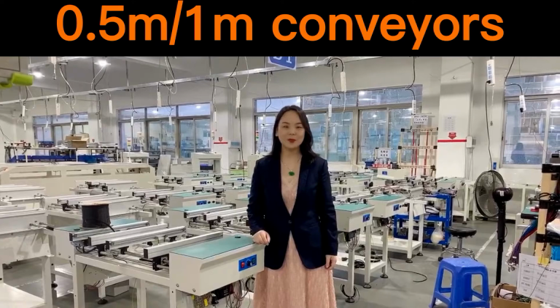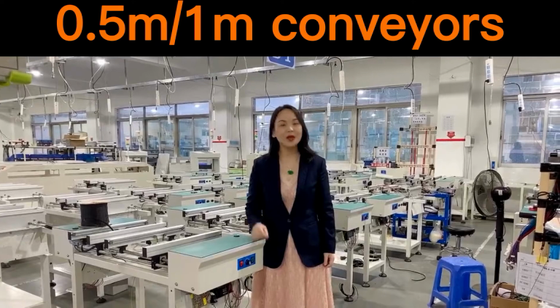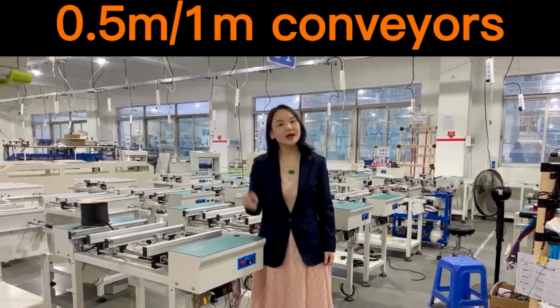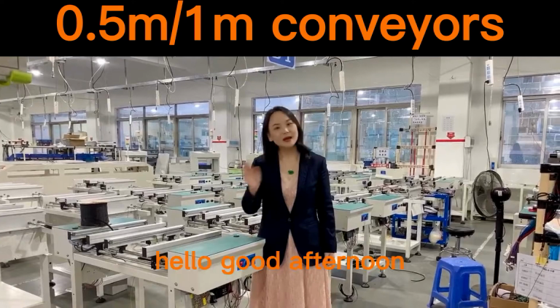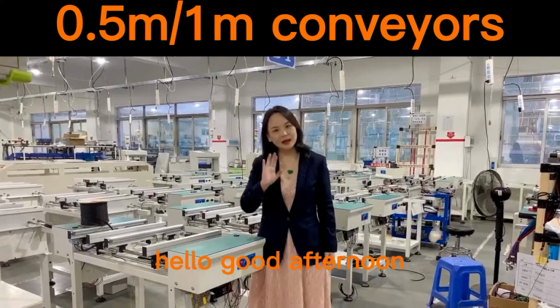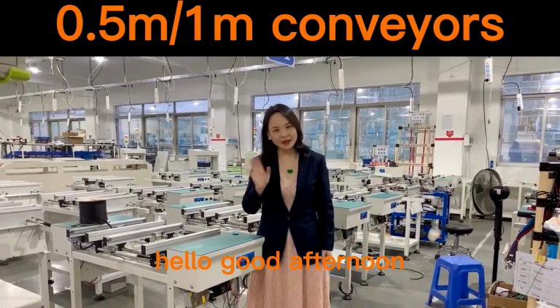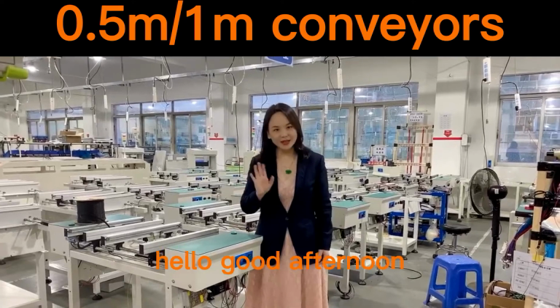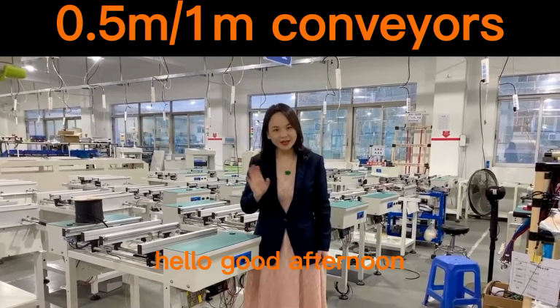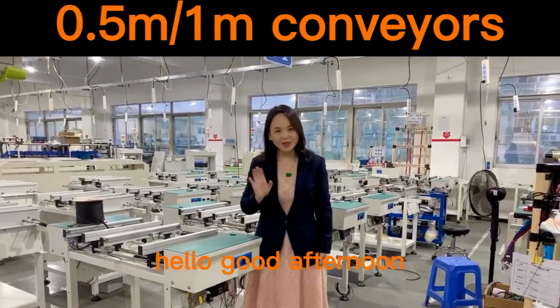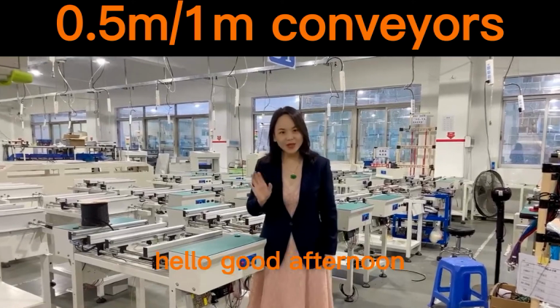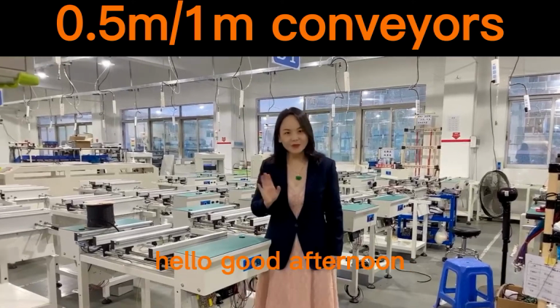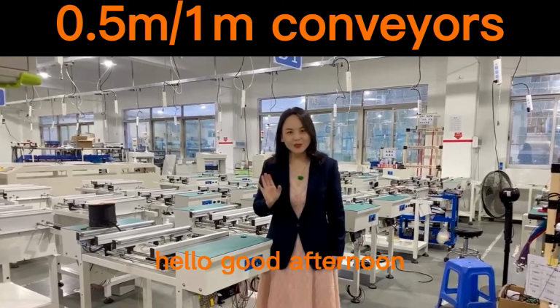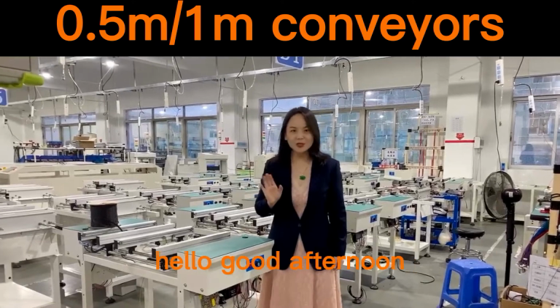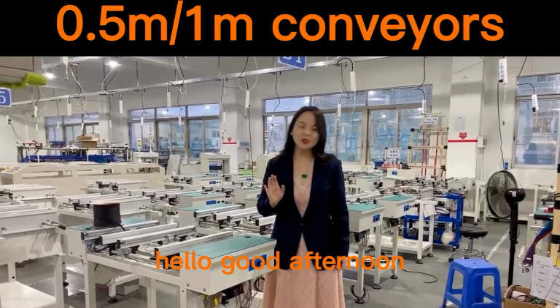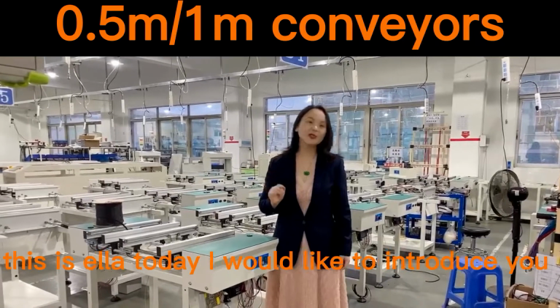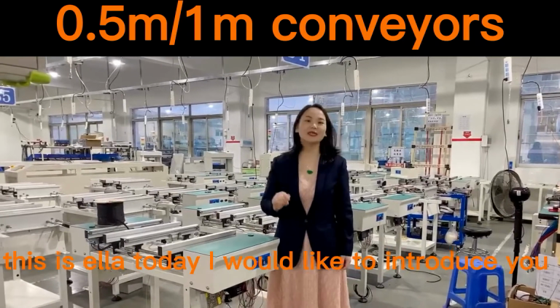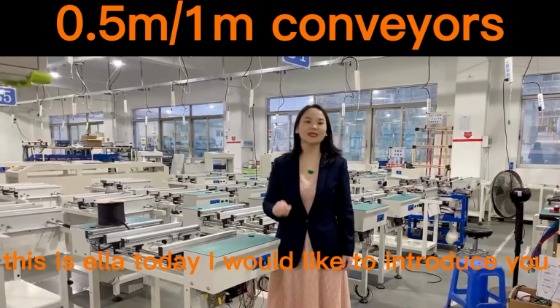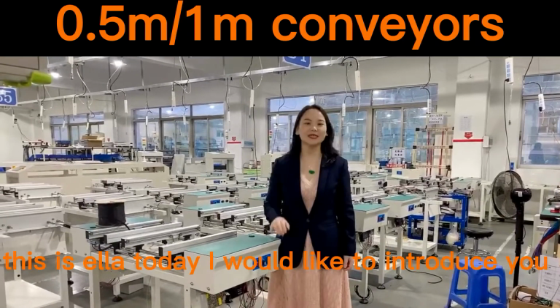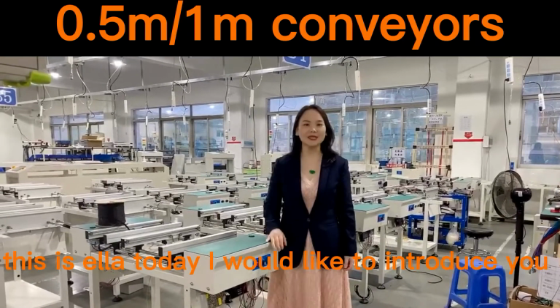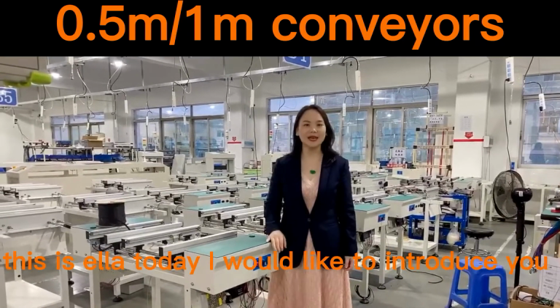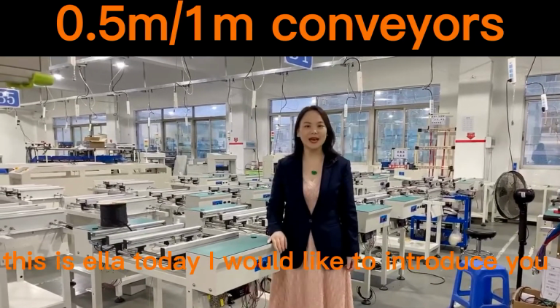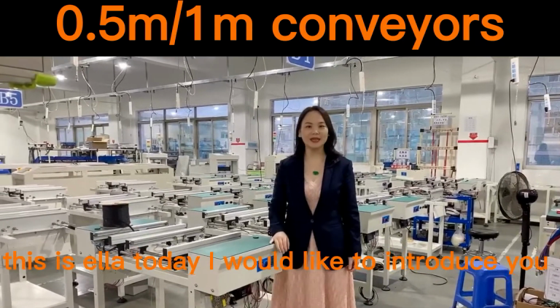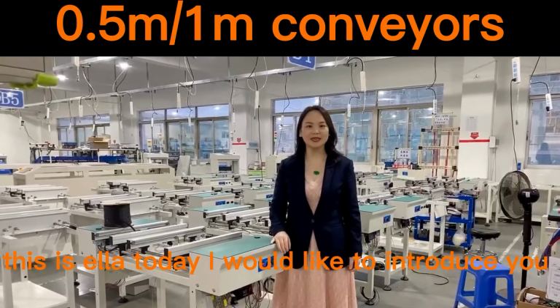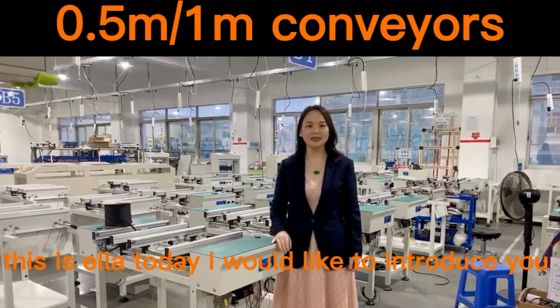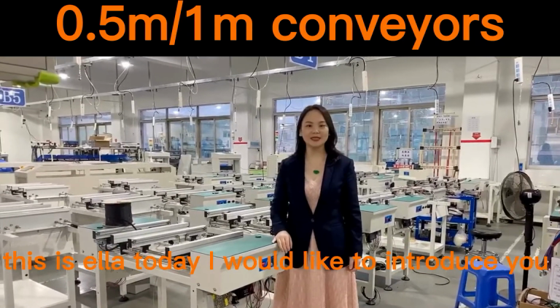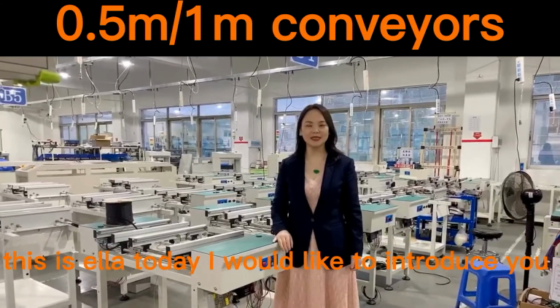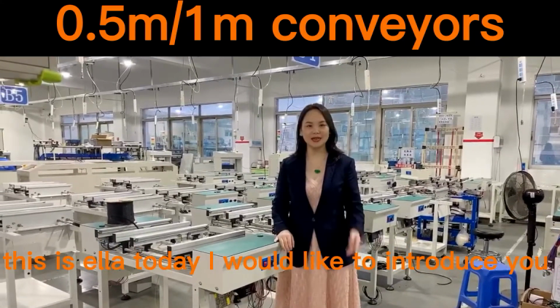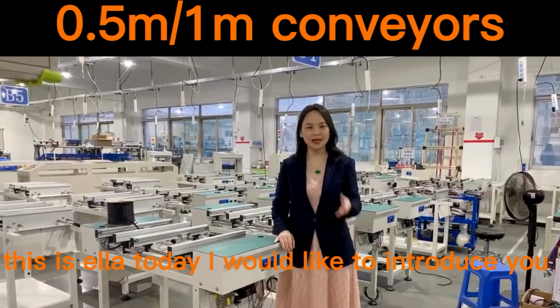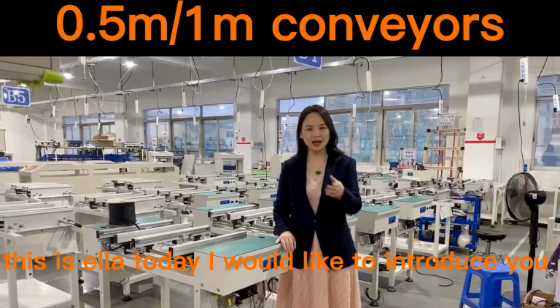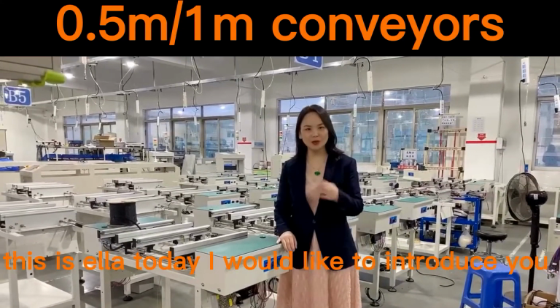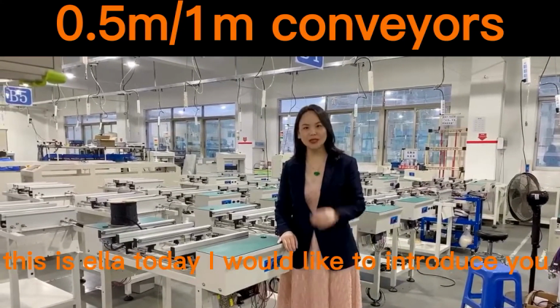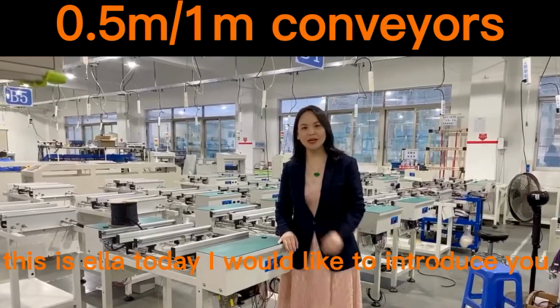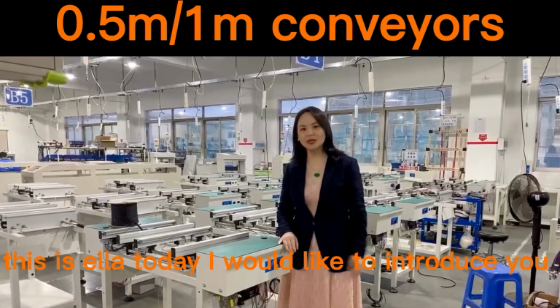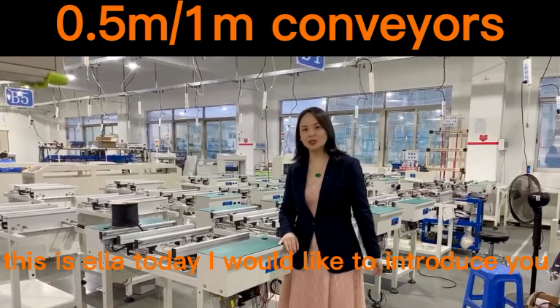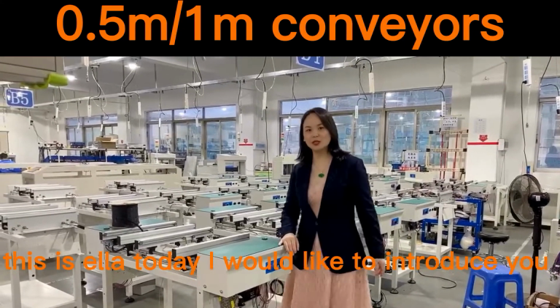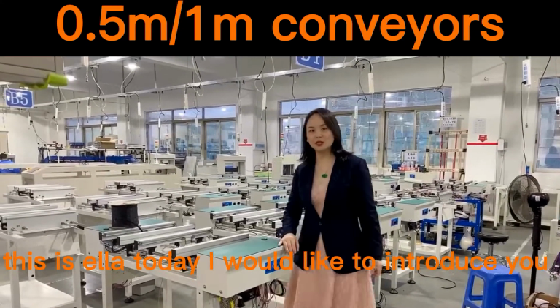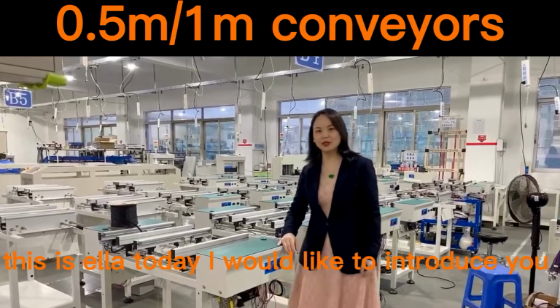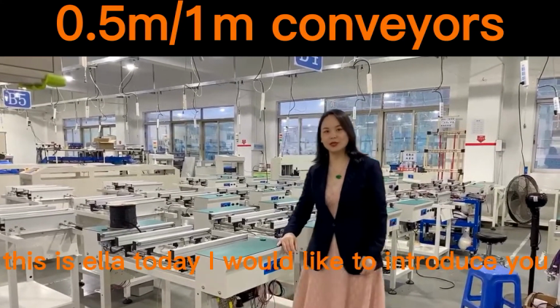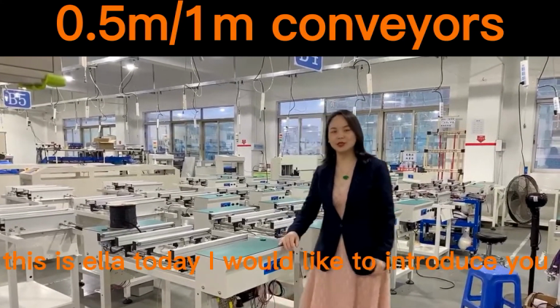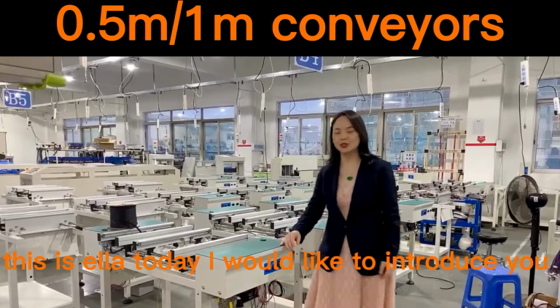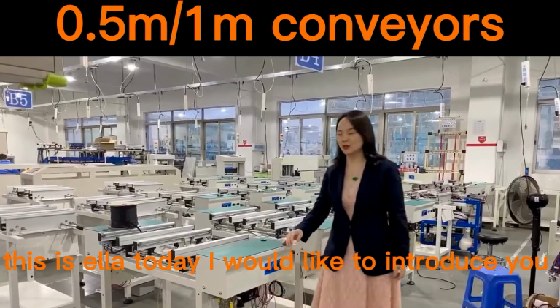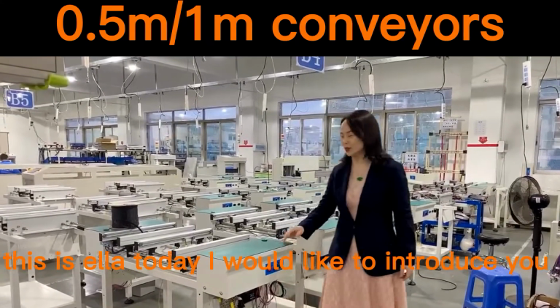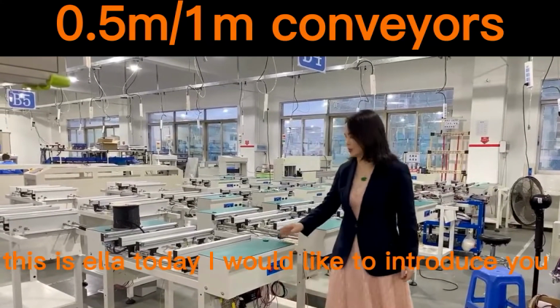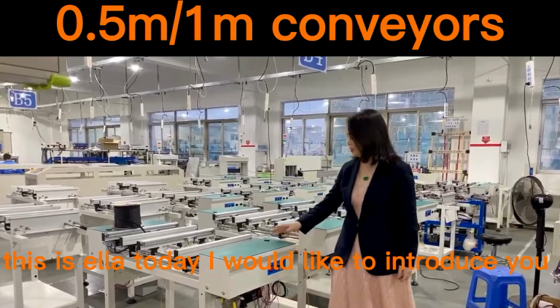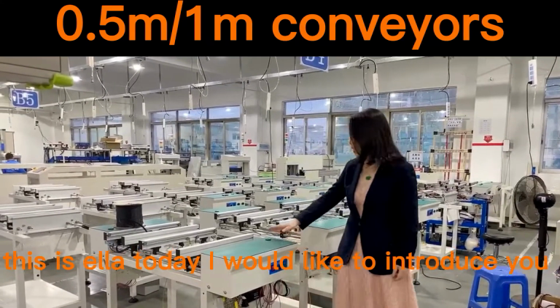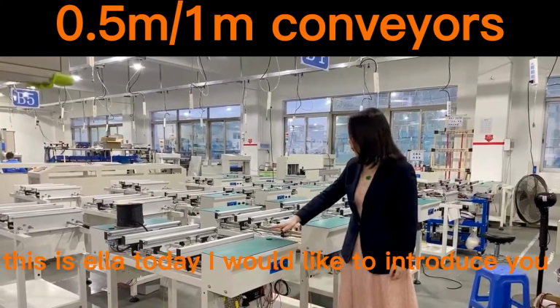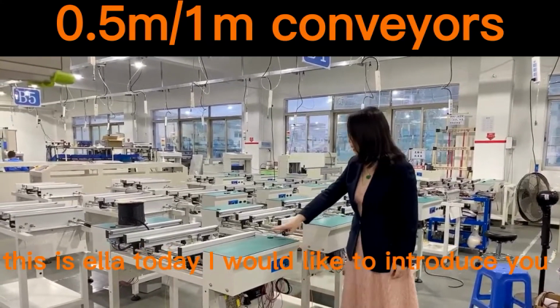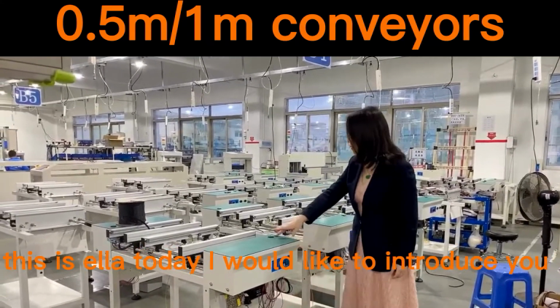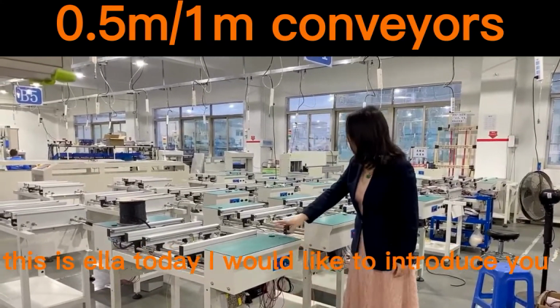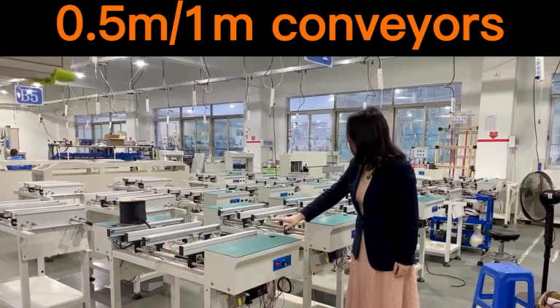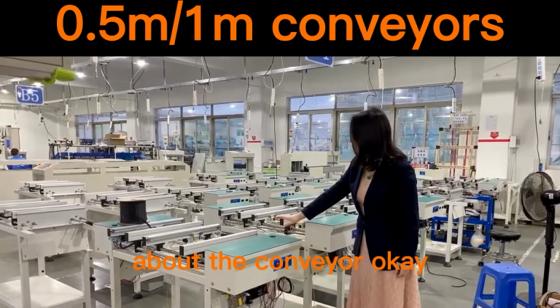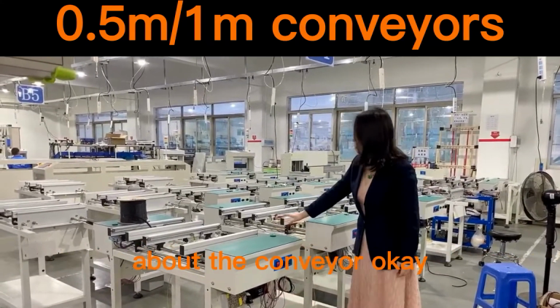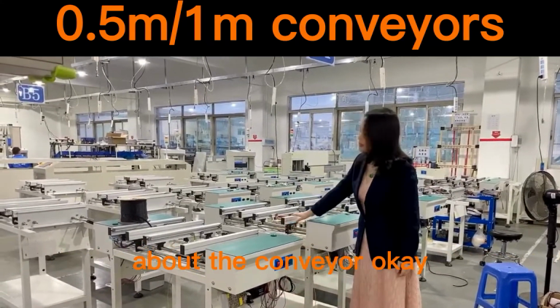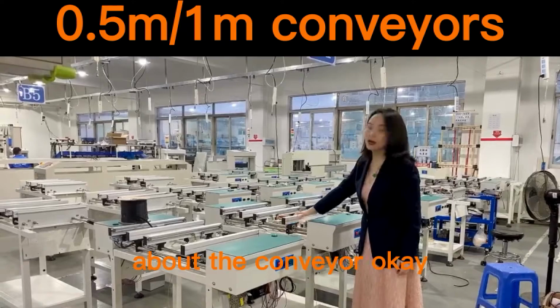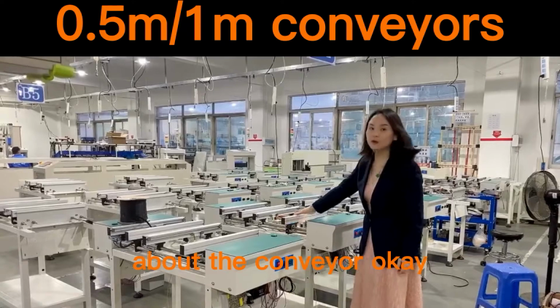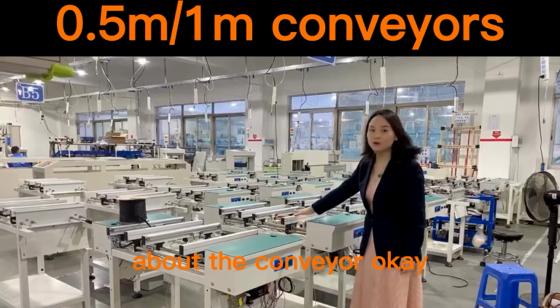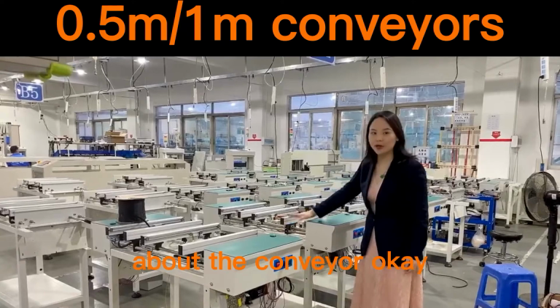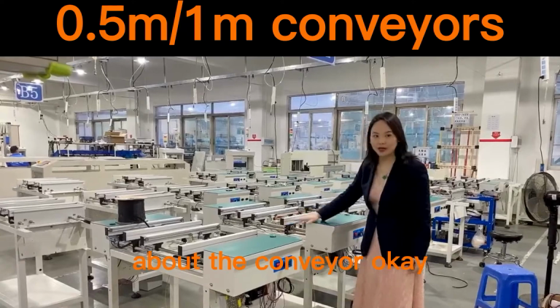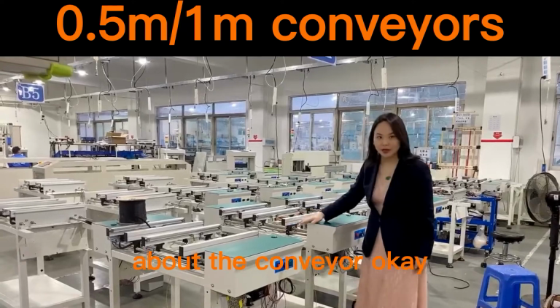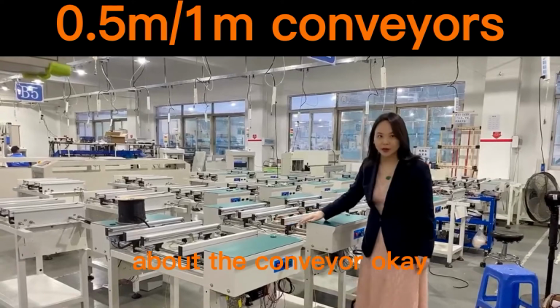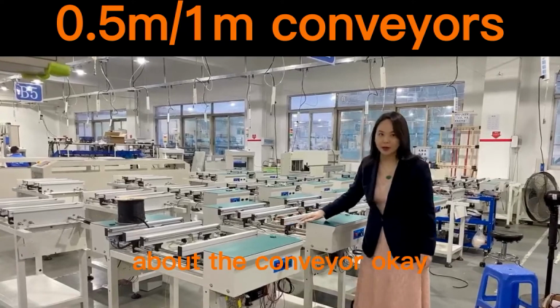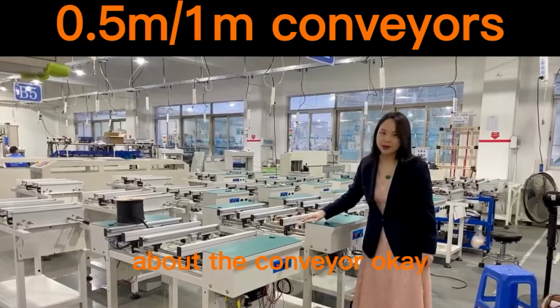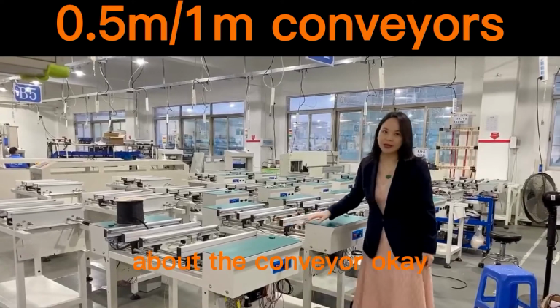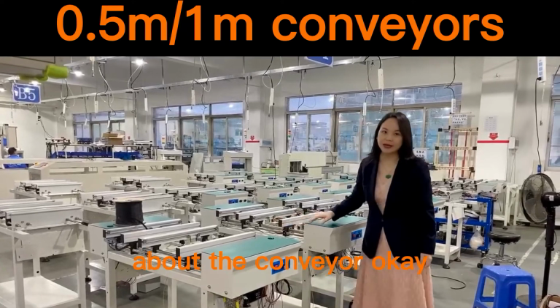Hello, good afternoon, this is Ella. Today I would like to introduce you about the conveyor, okay?